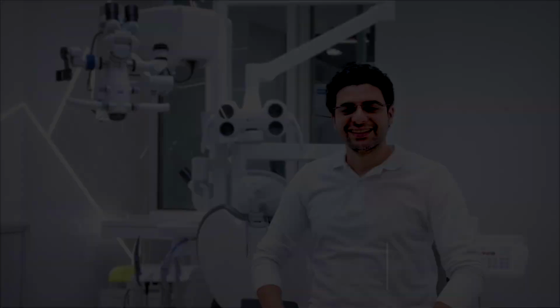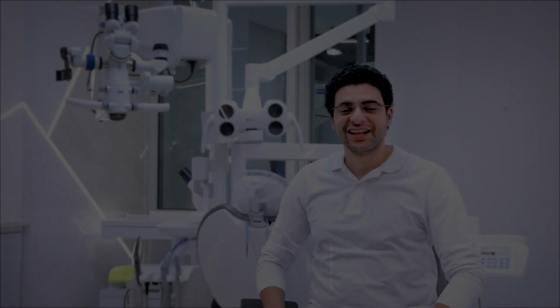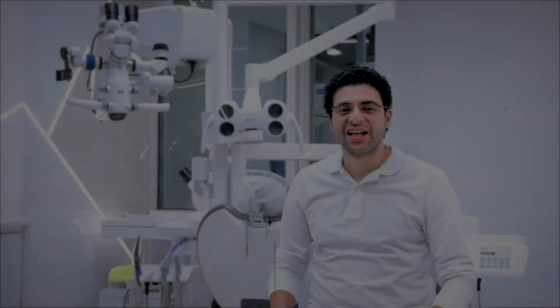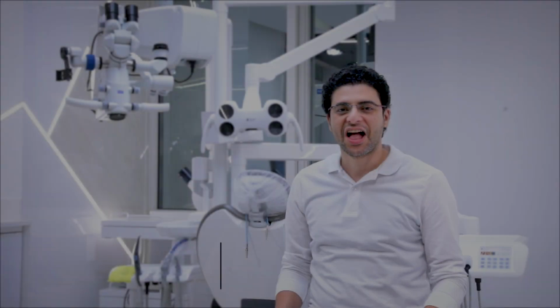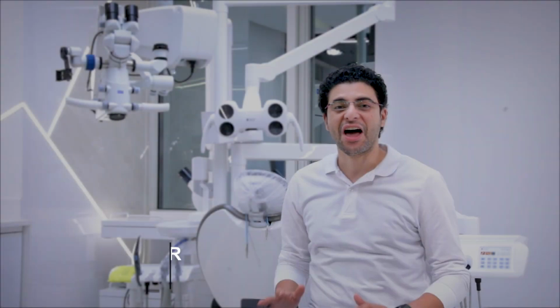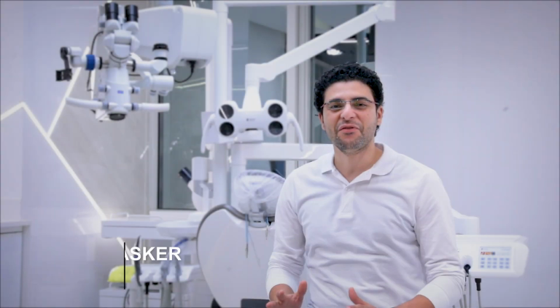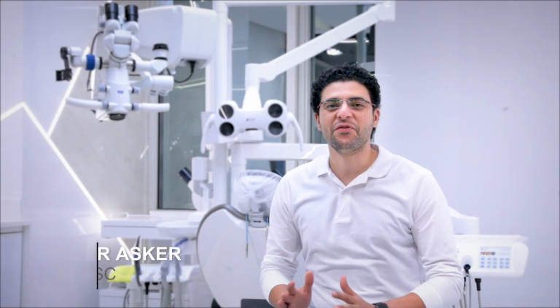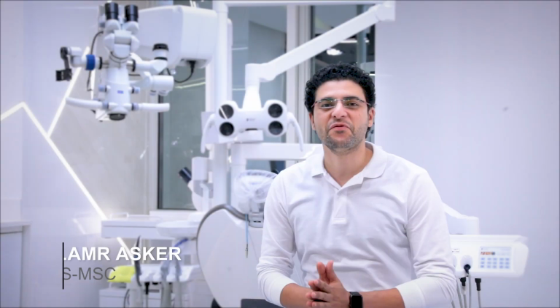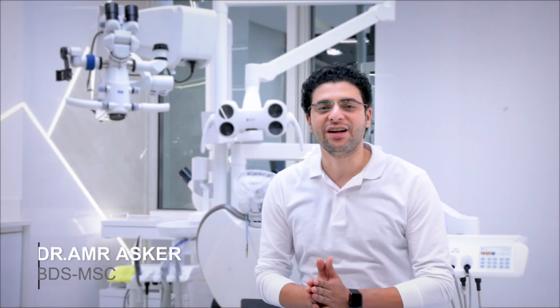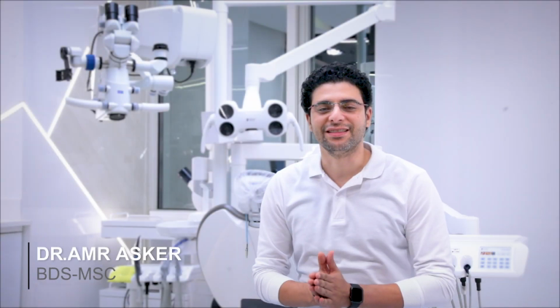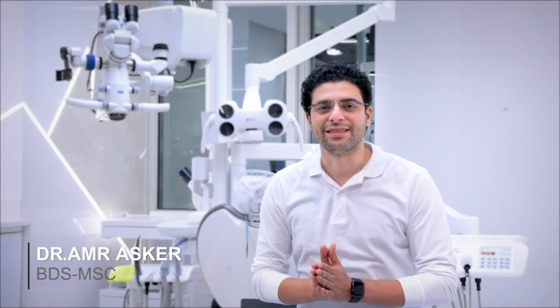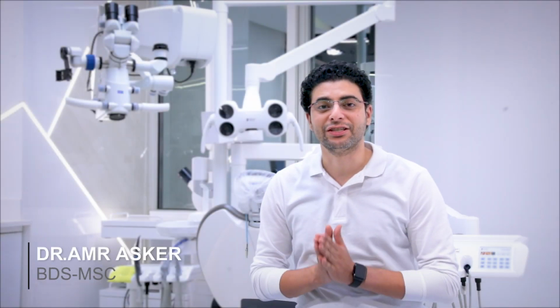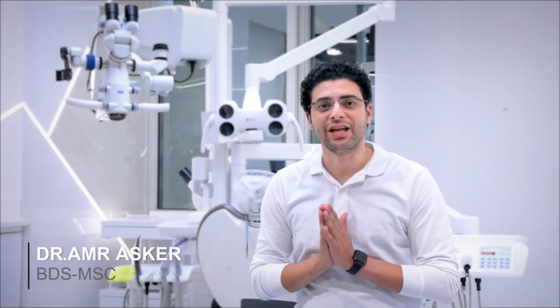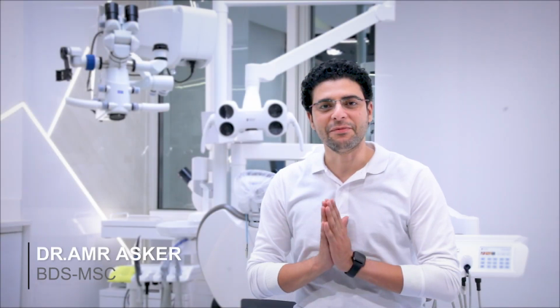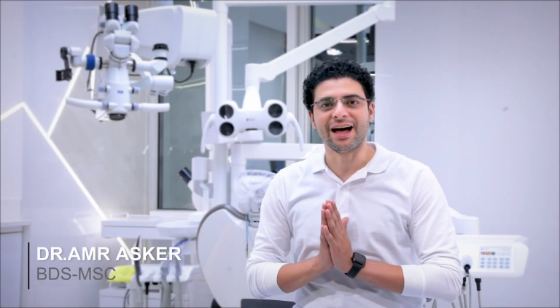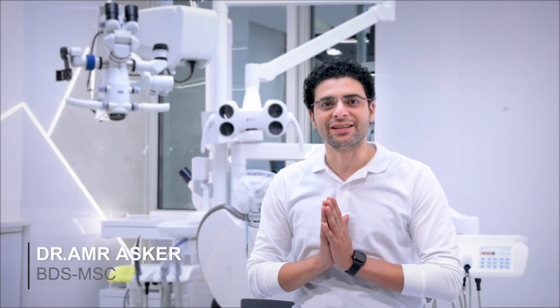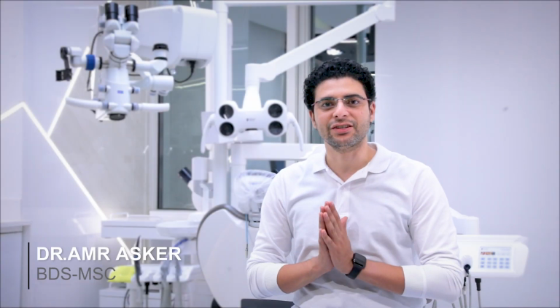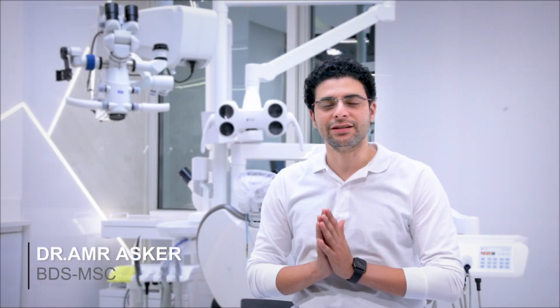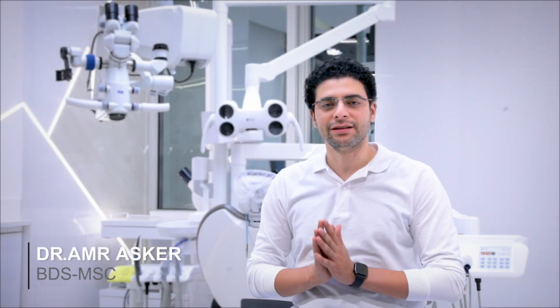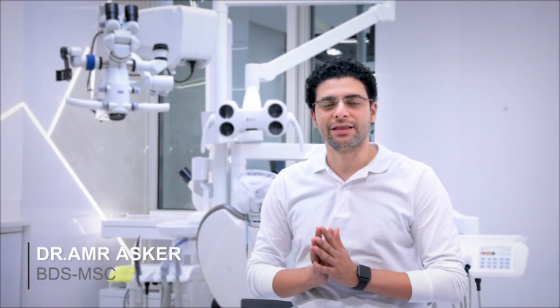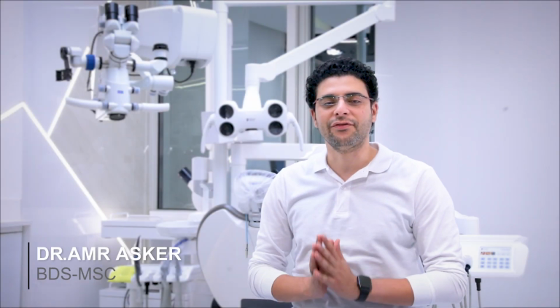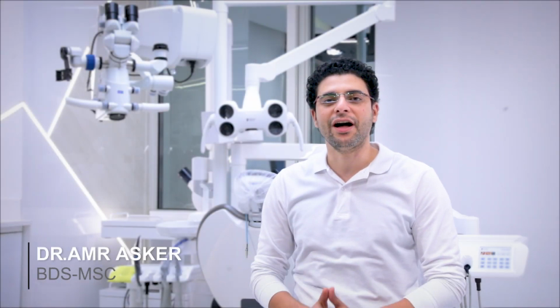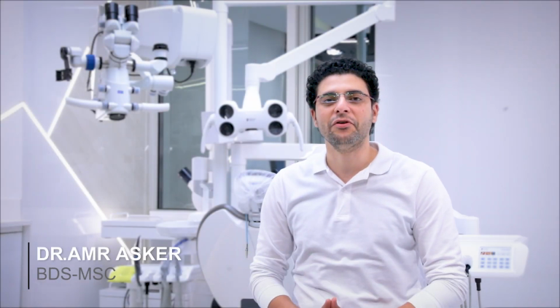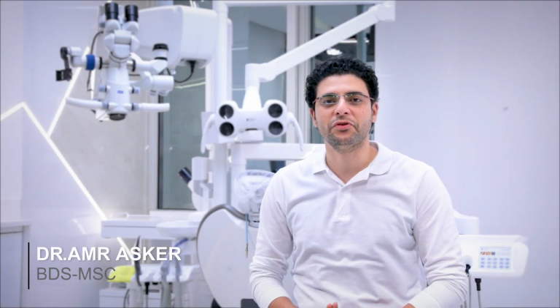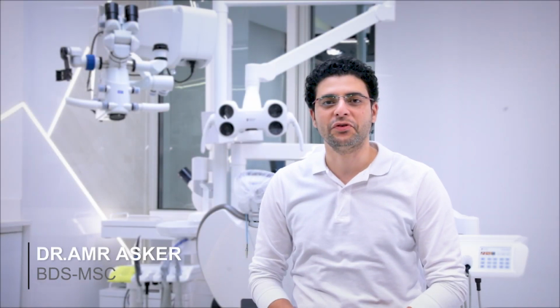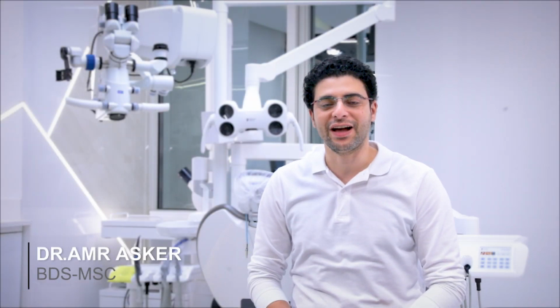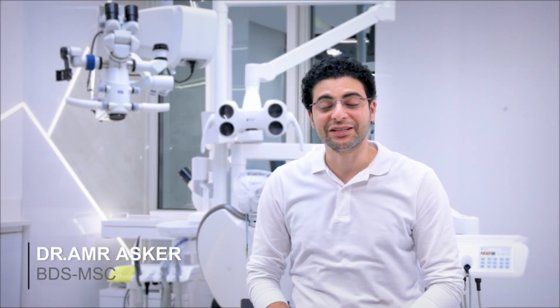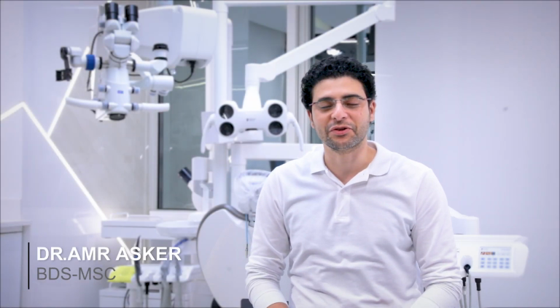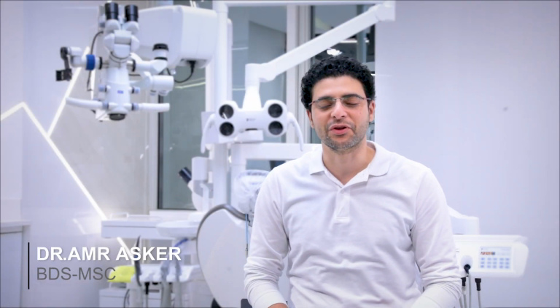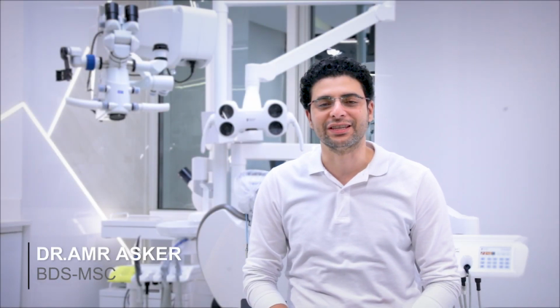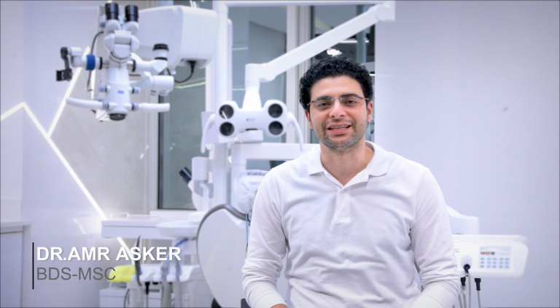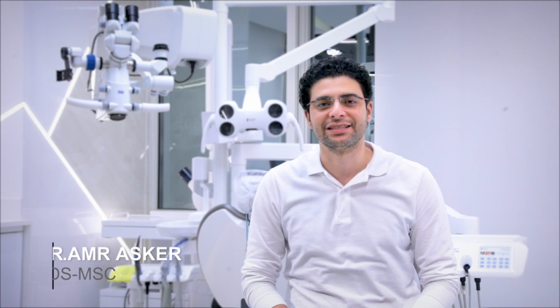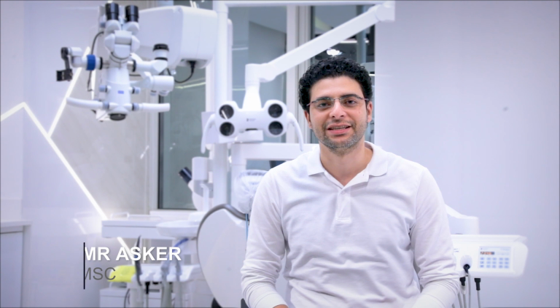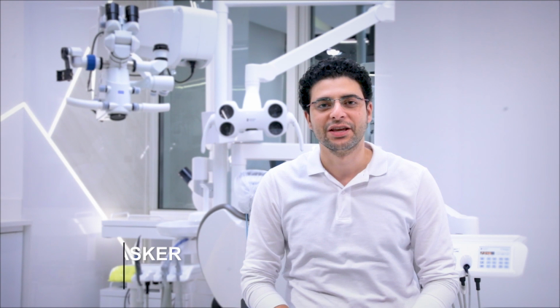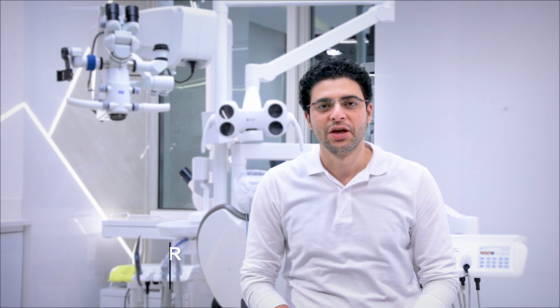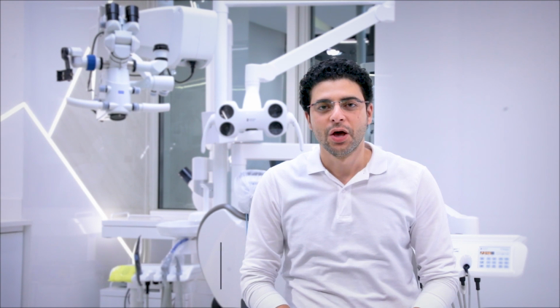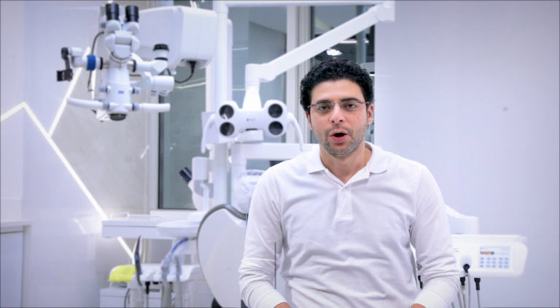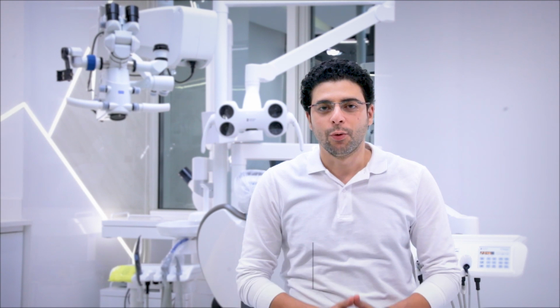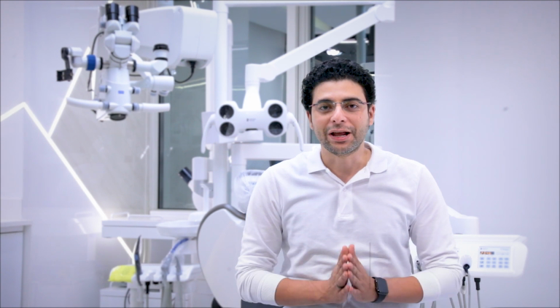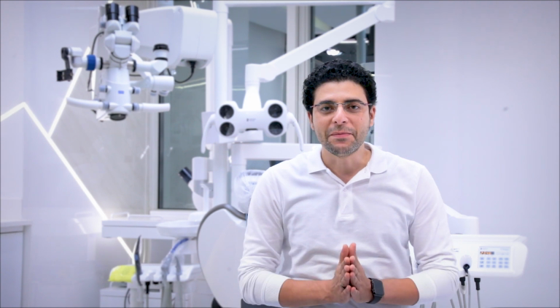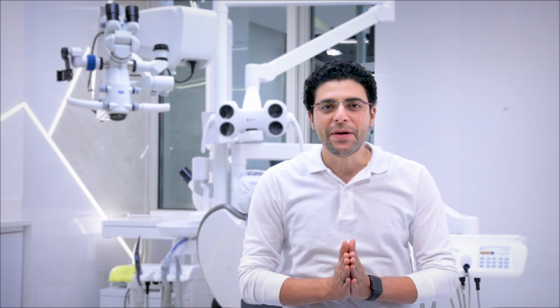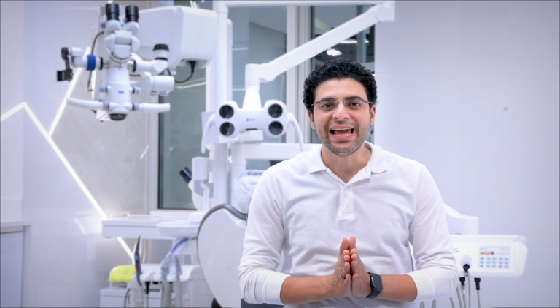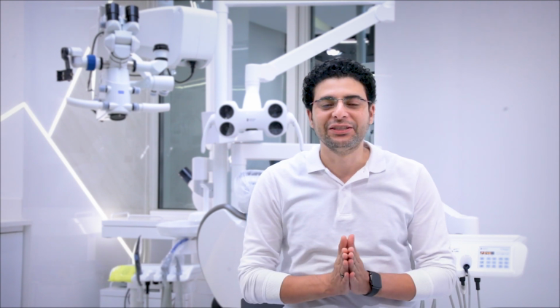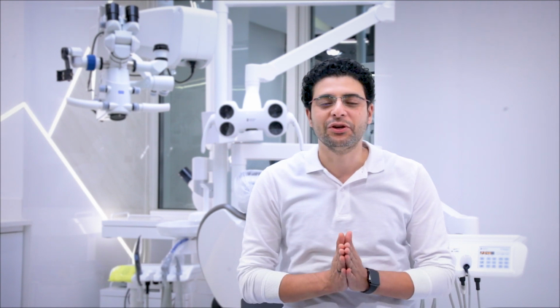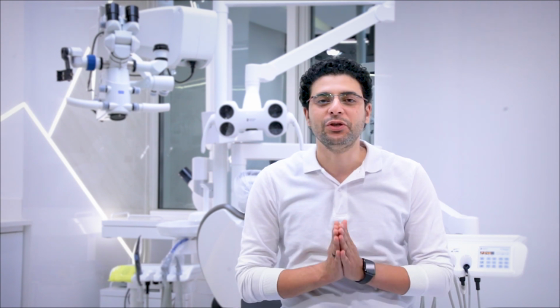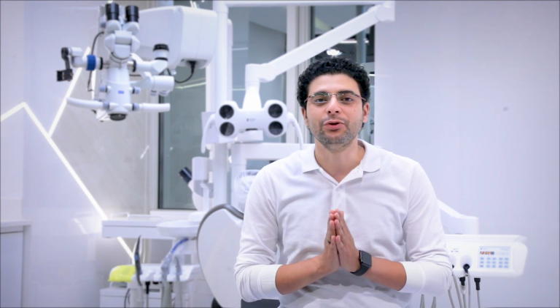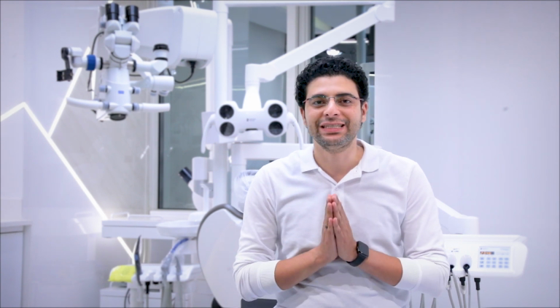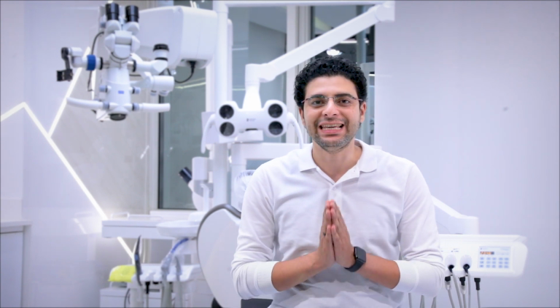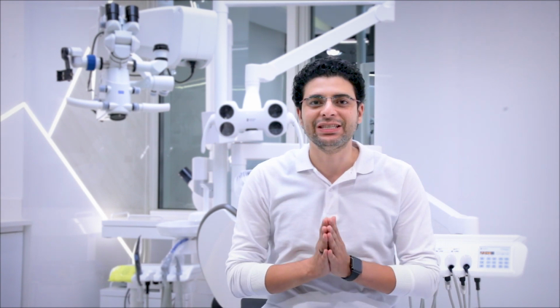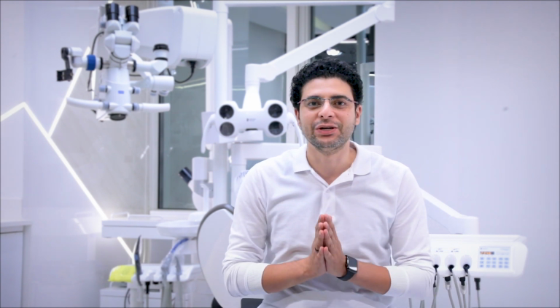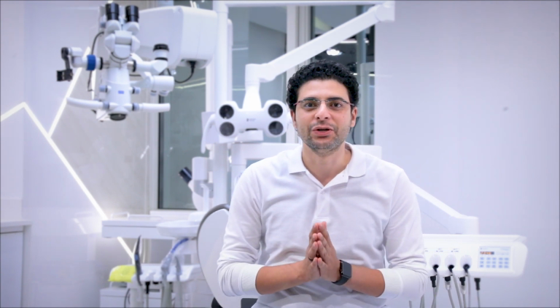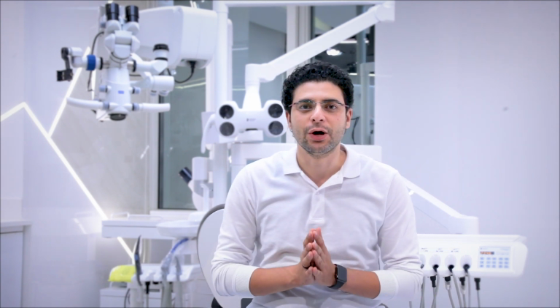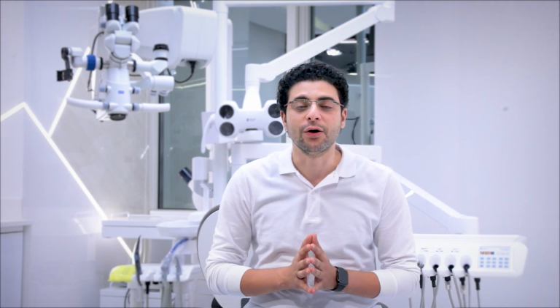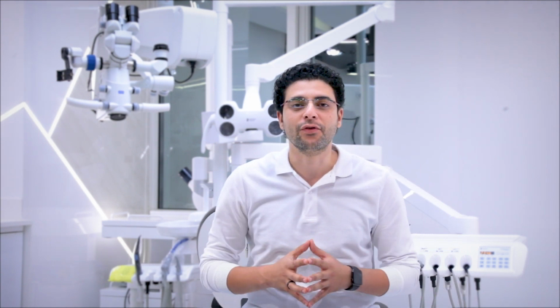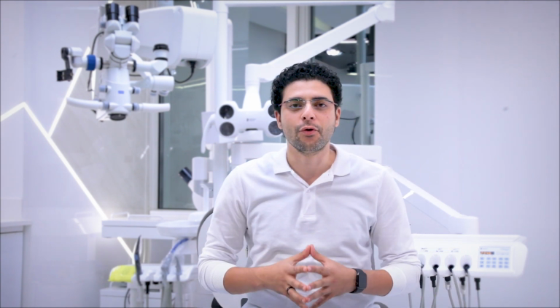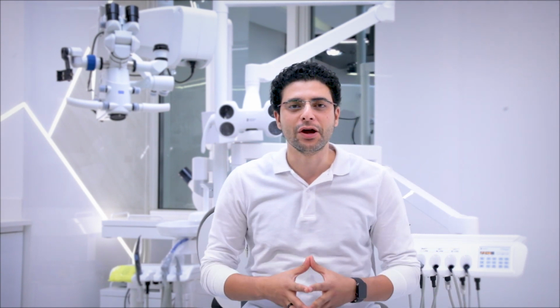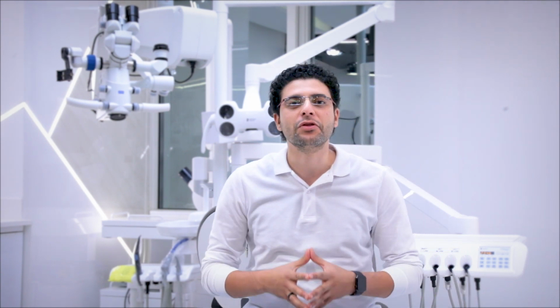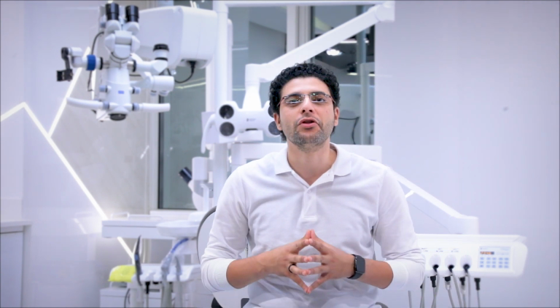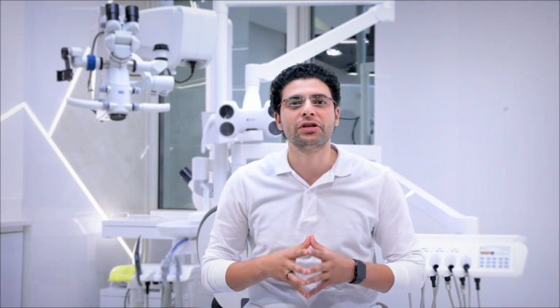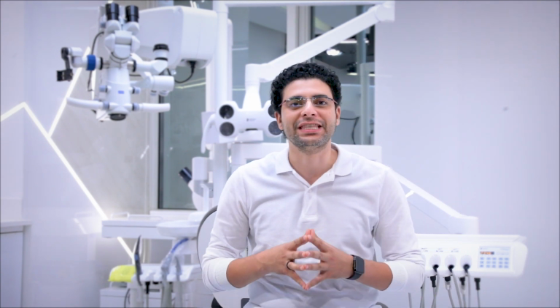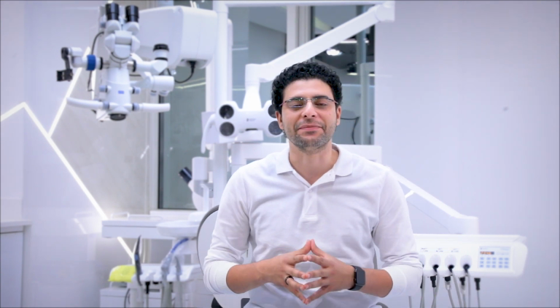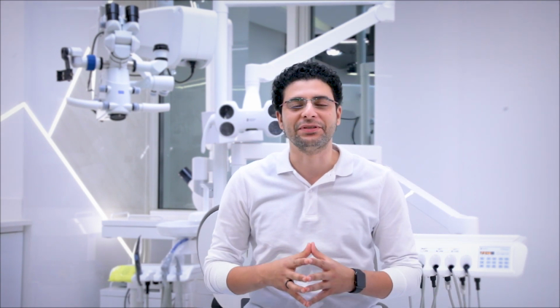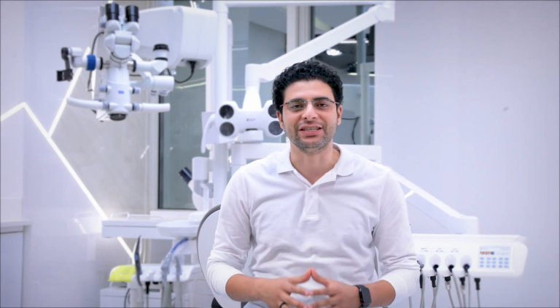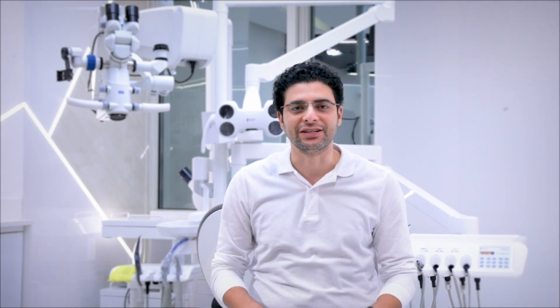Hello everyone, this is Amr Alaskar, the founder of Althontics. Welcome back to a new season of Quick Althontic Tips Series.